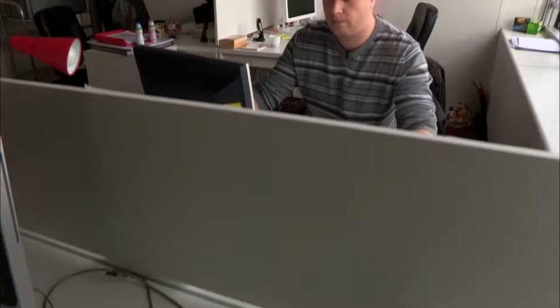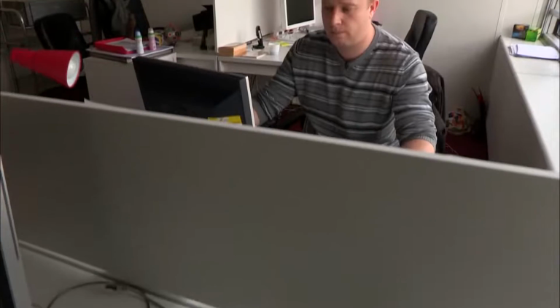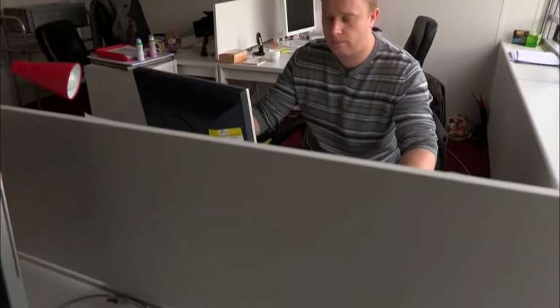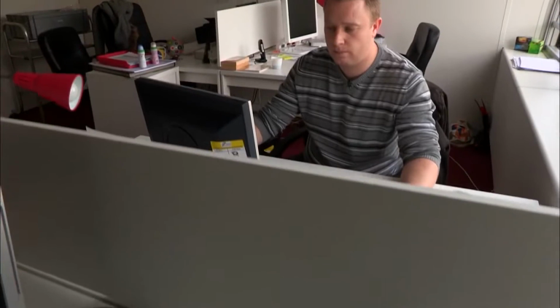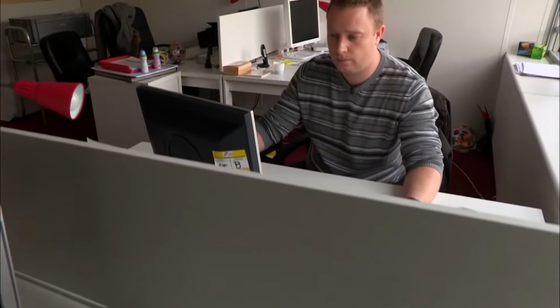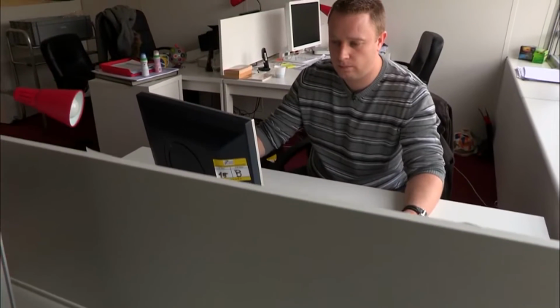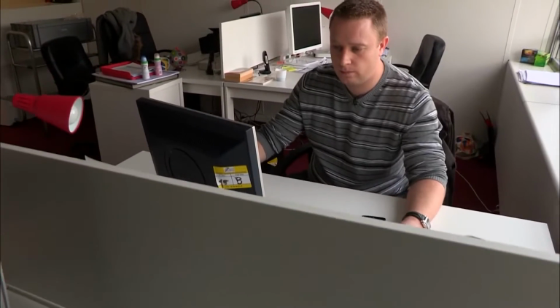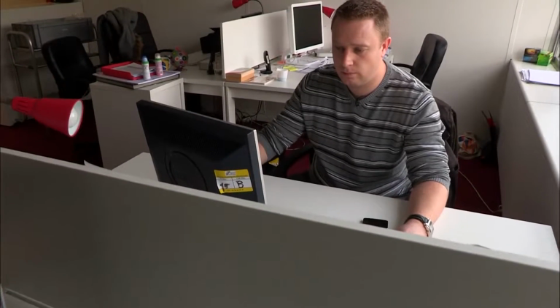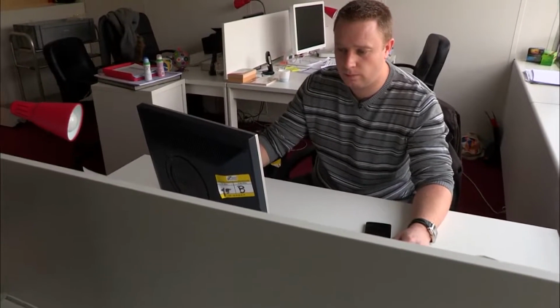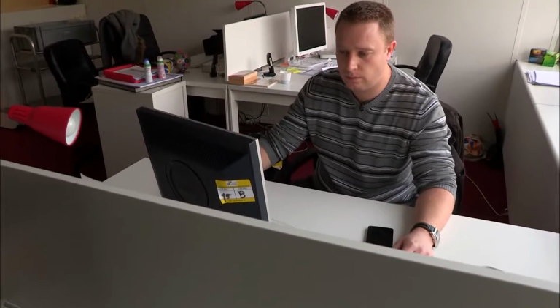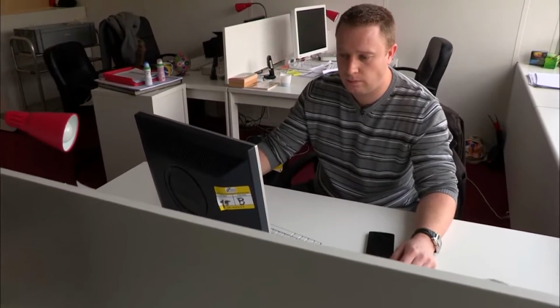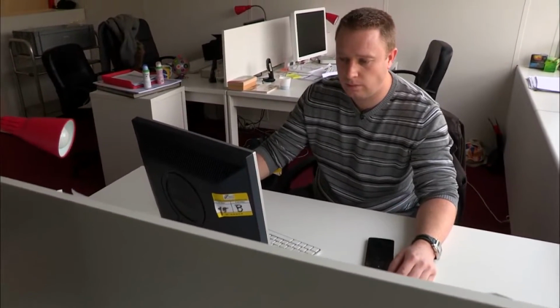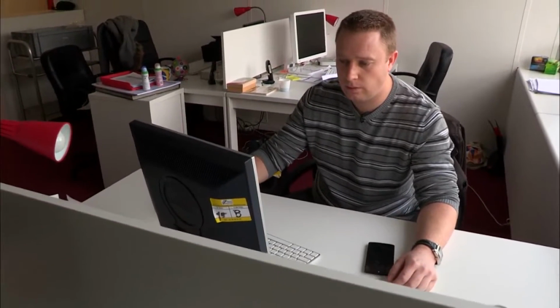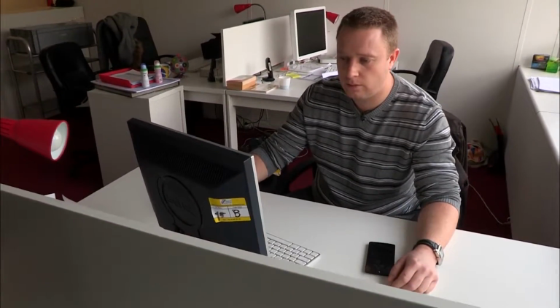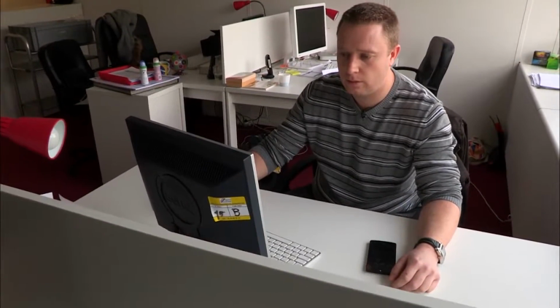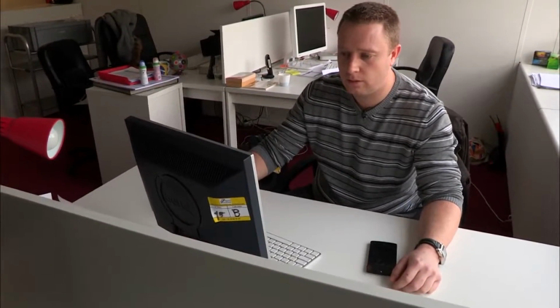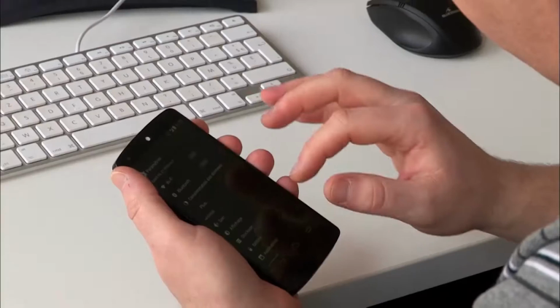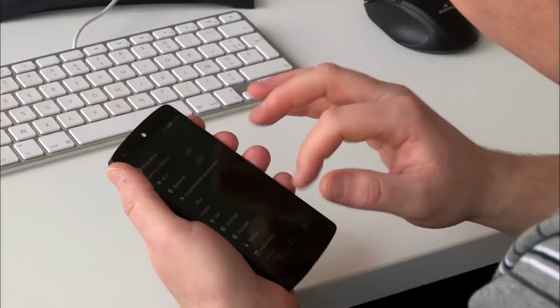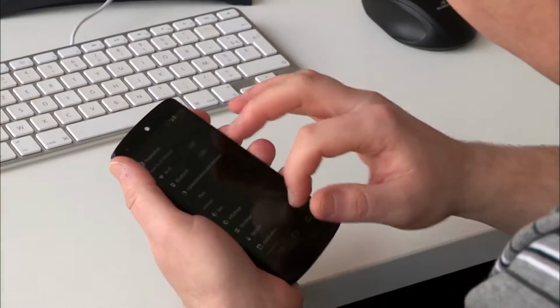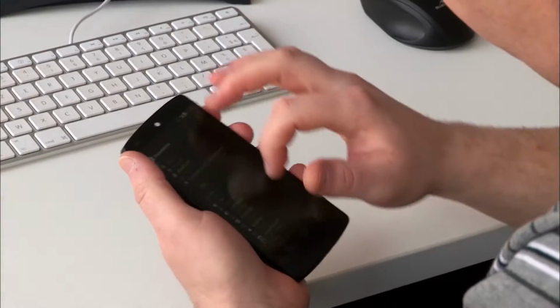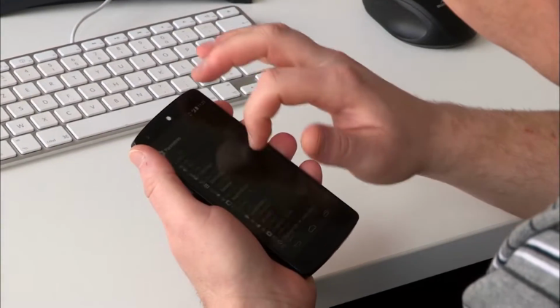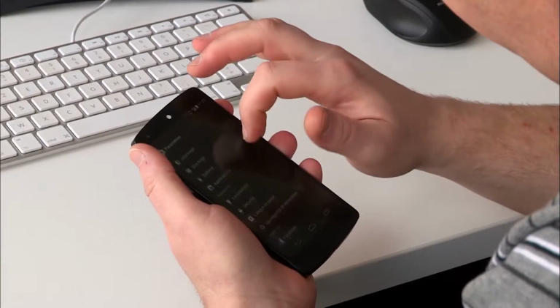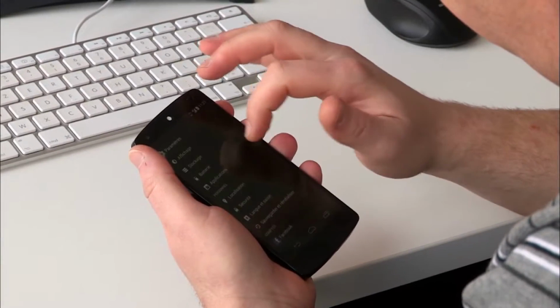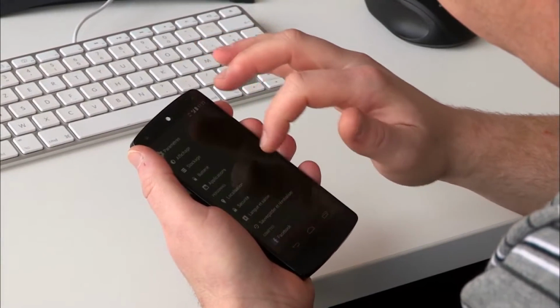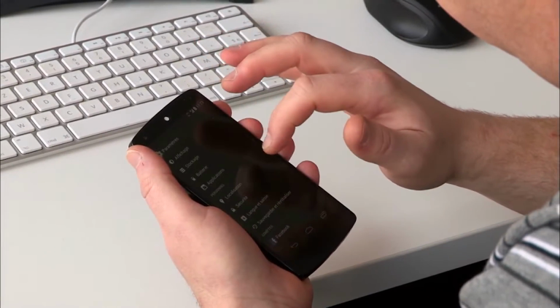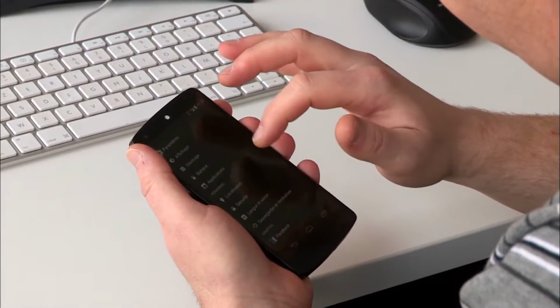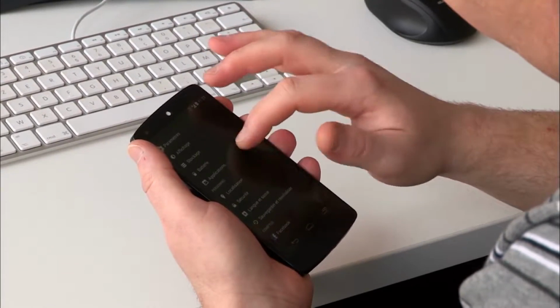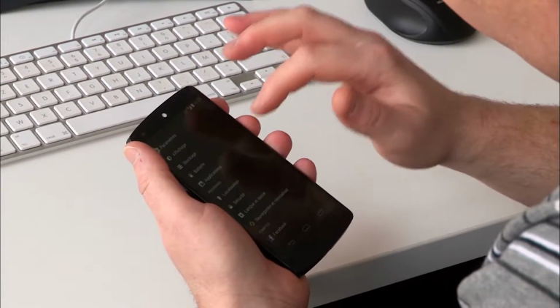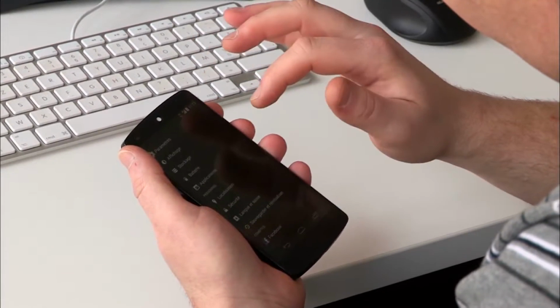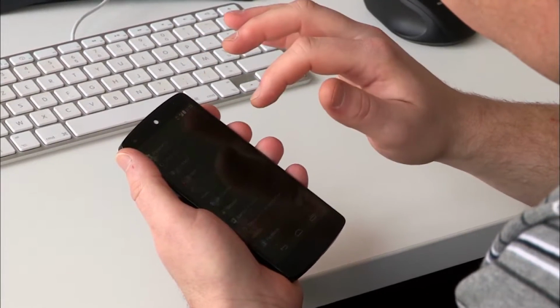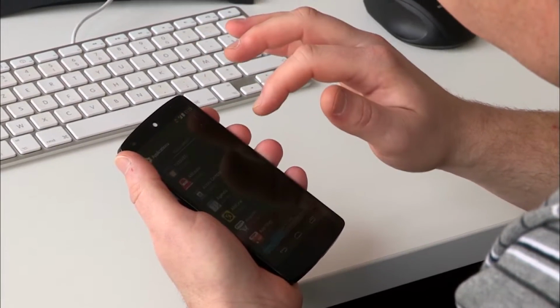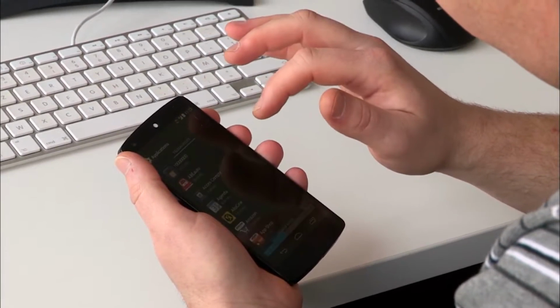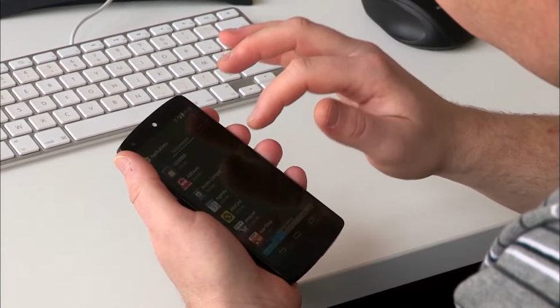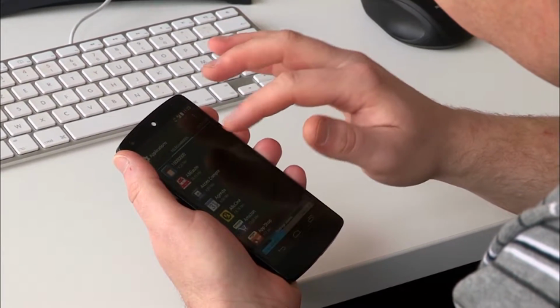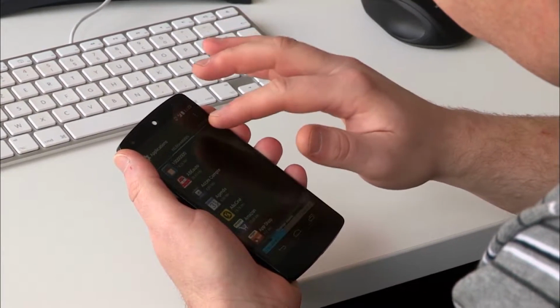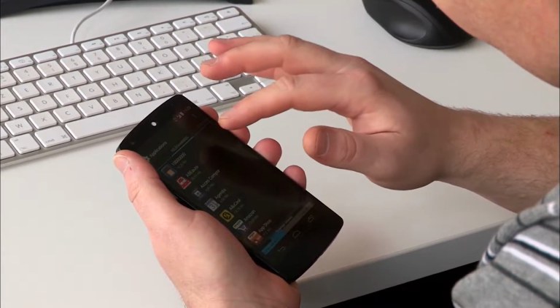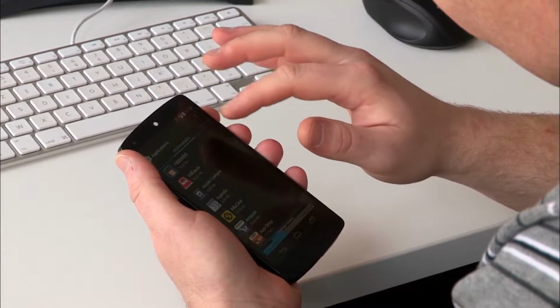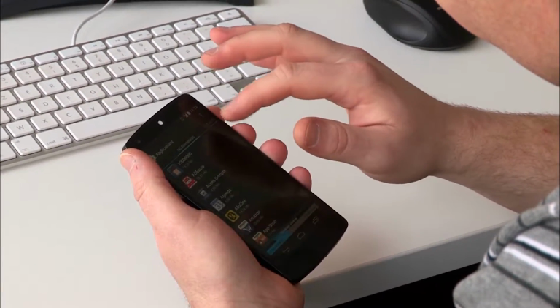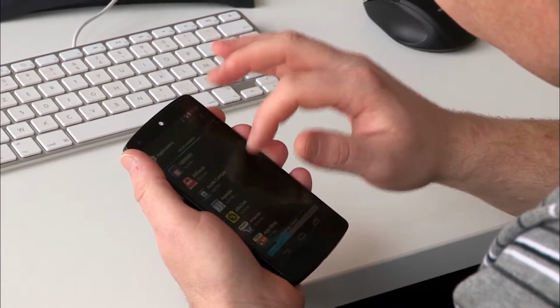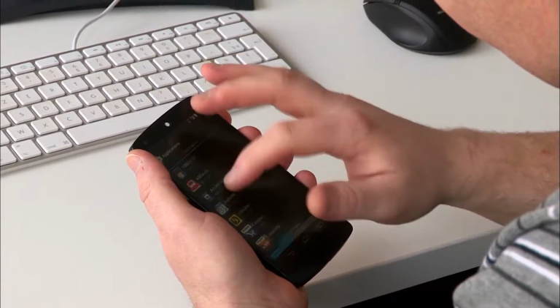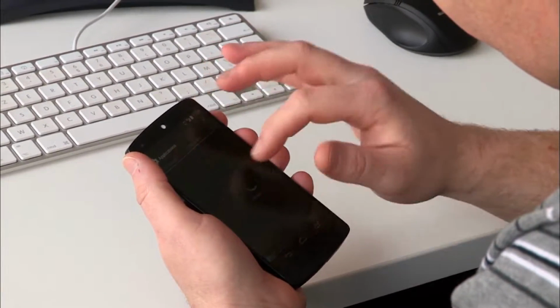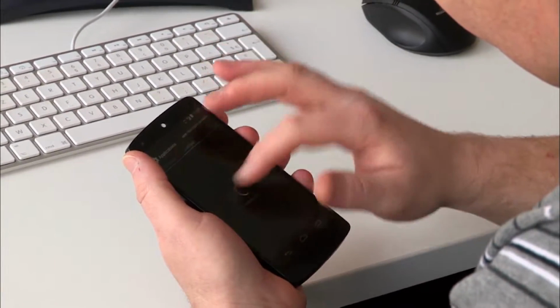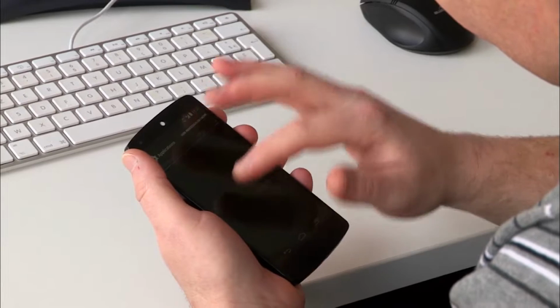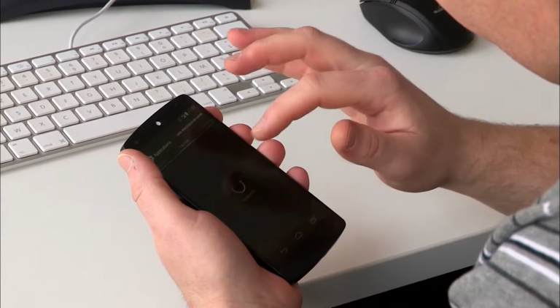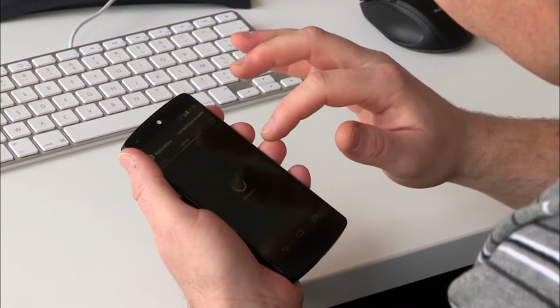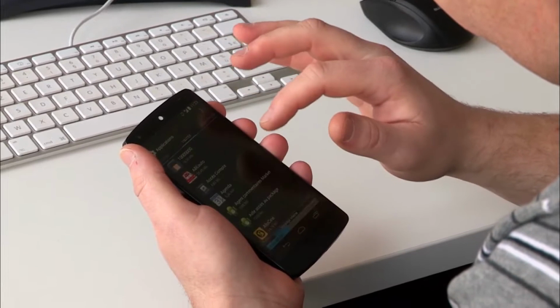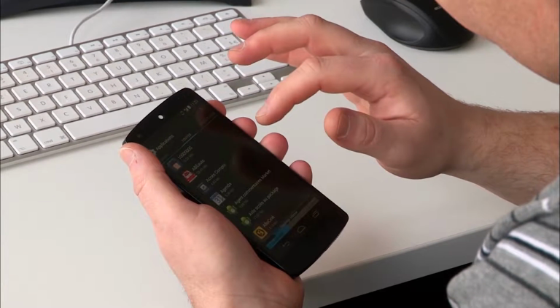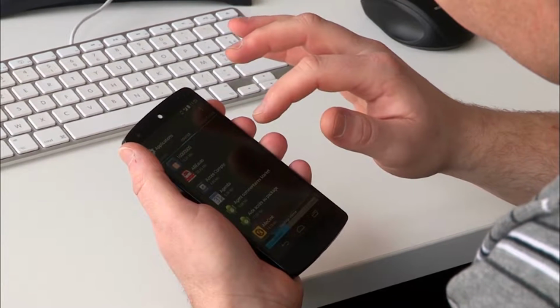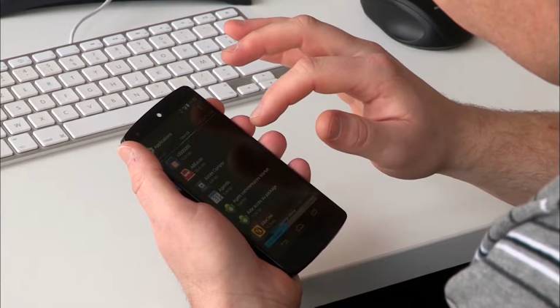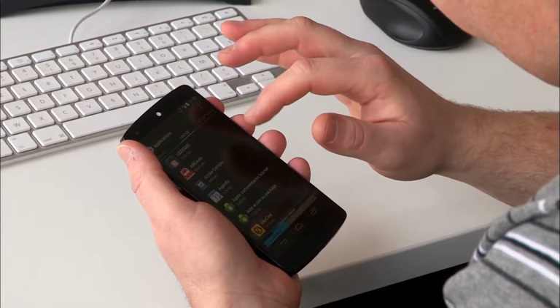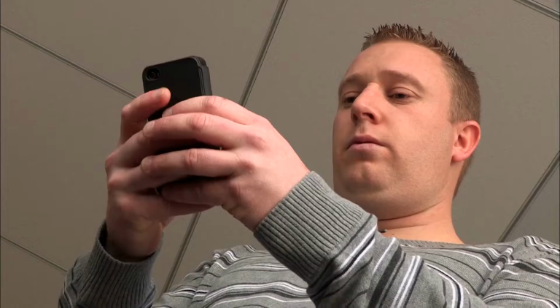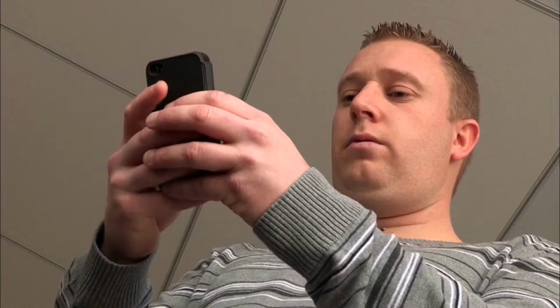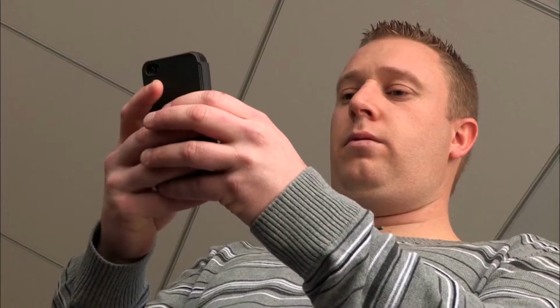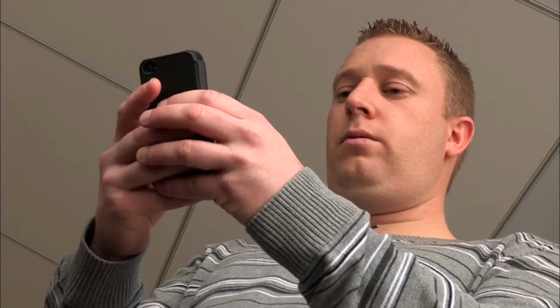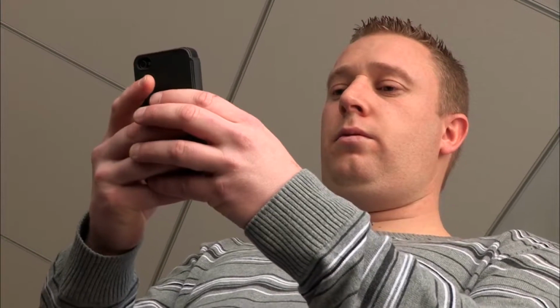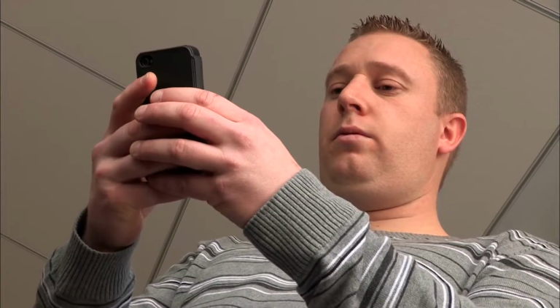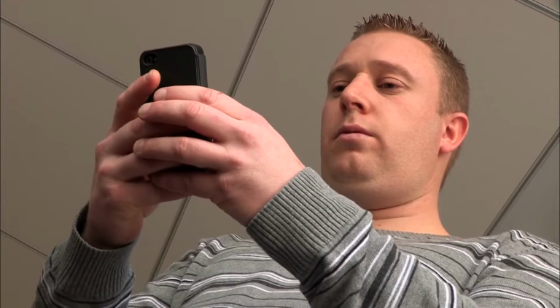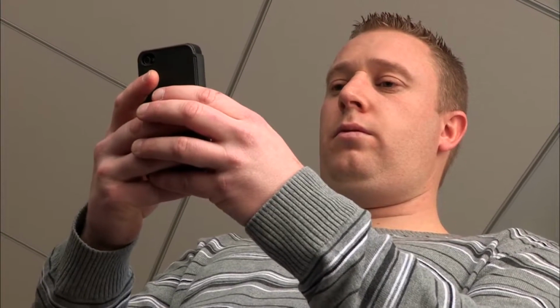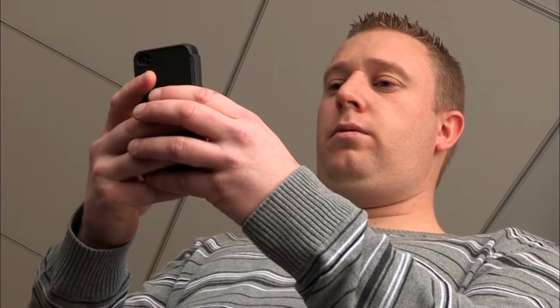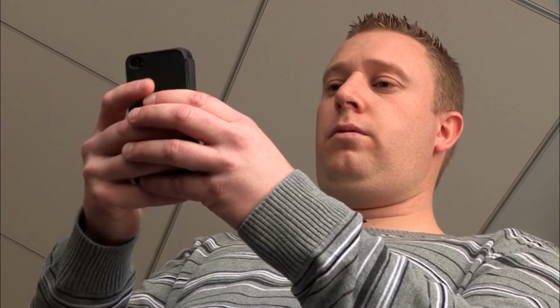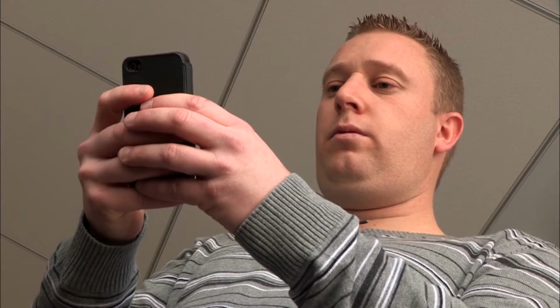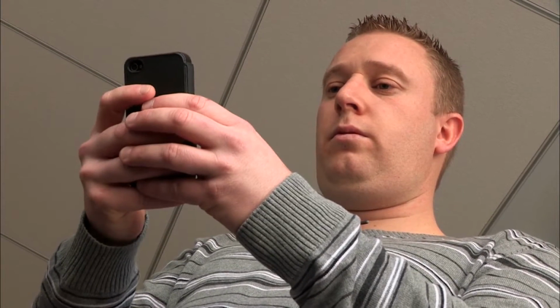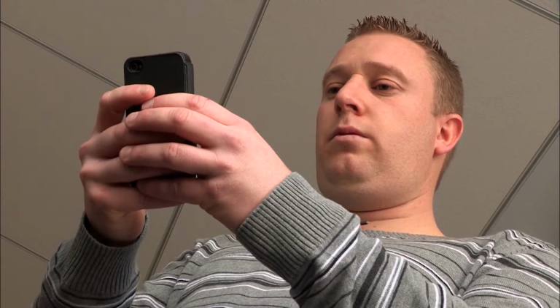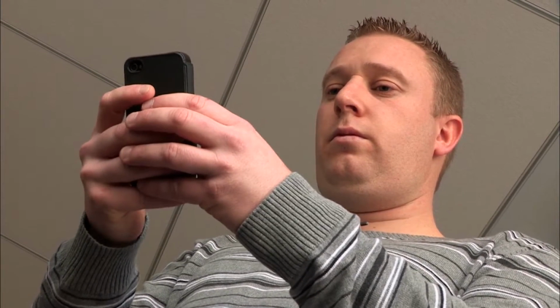To hack a phone, you have to have it in your hand for at least a few minutes. Michael Liege, mobile telephone expert, demonstrates.